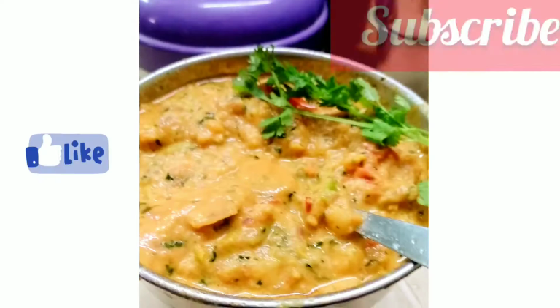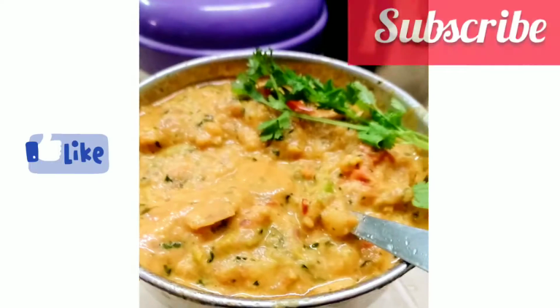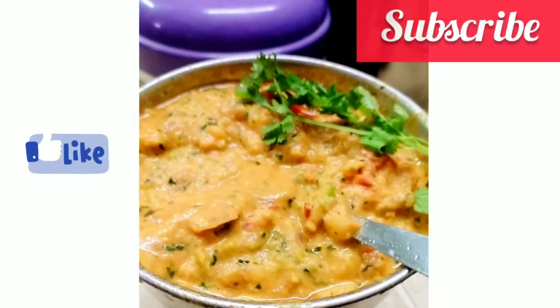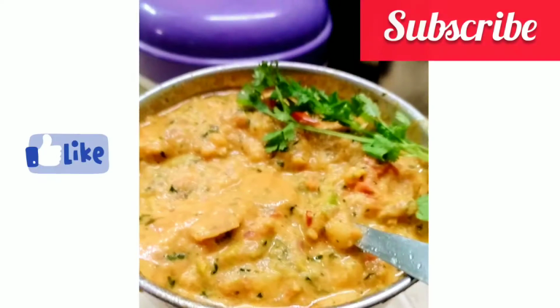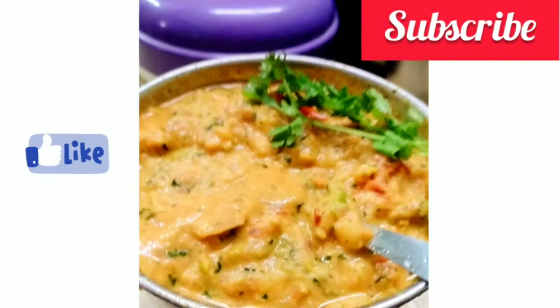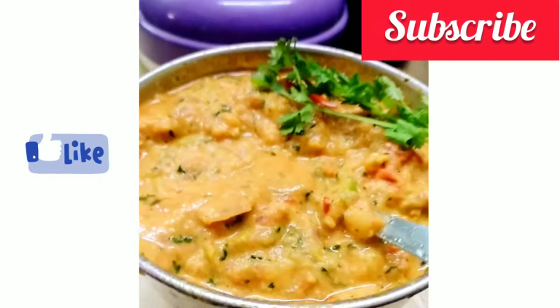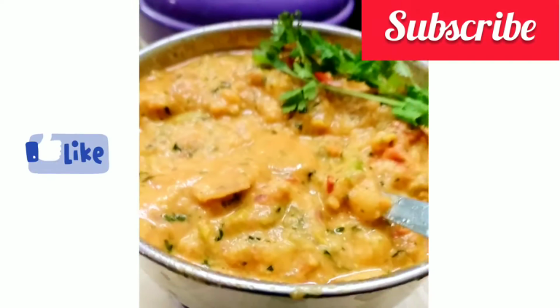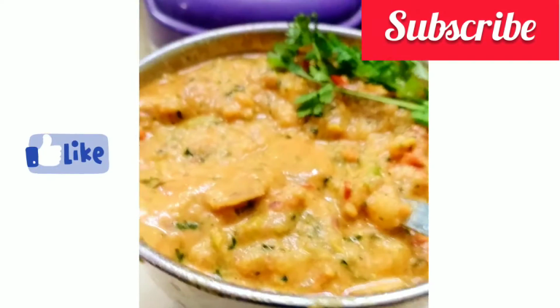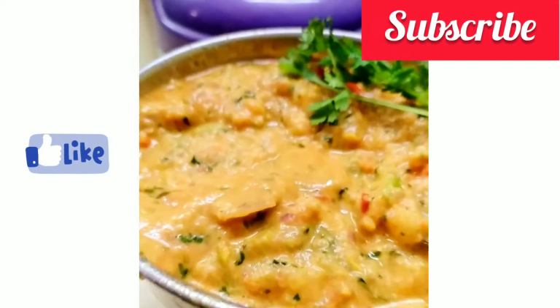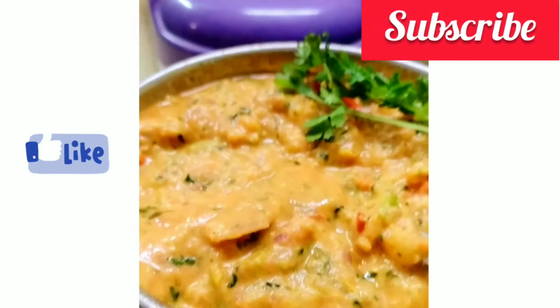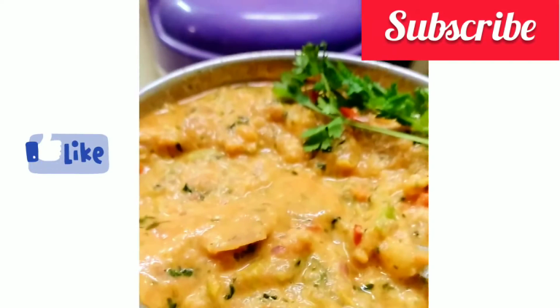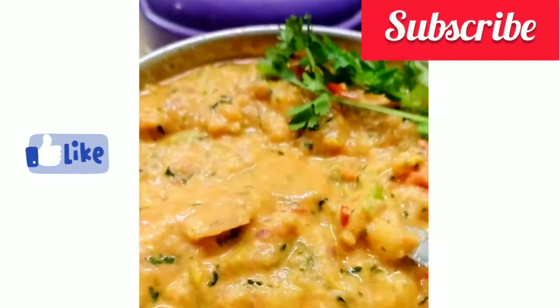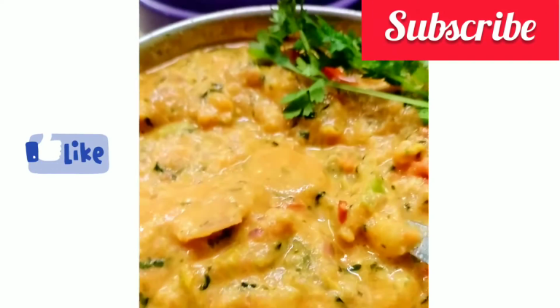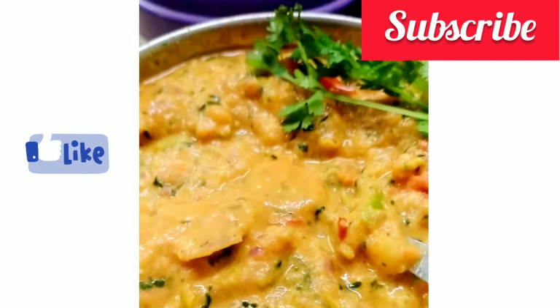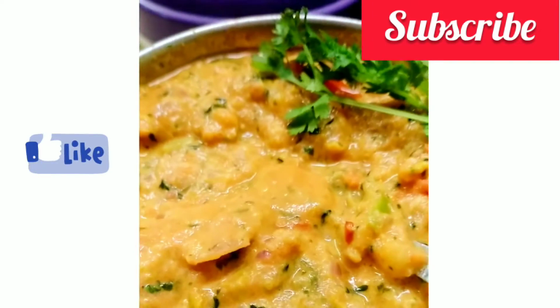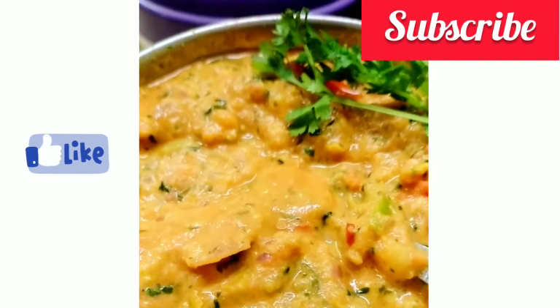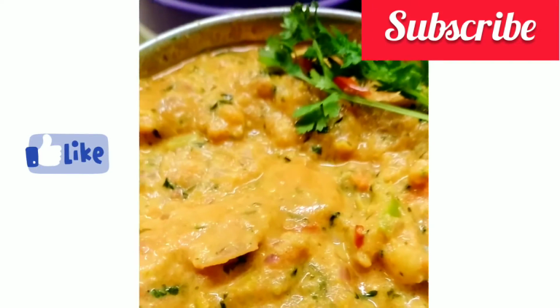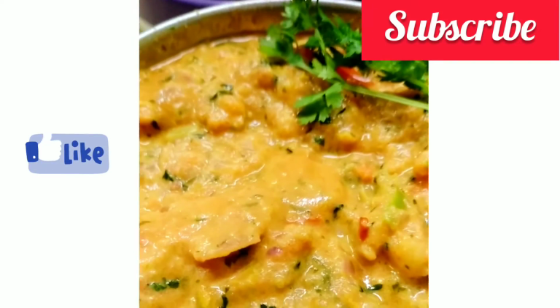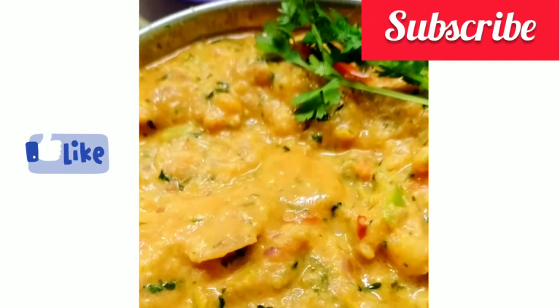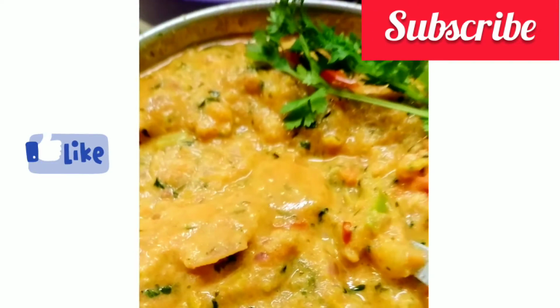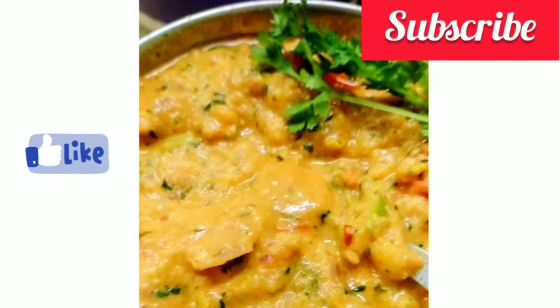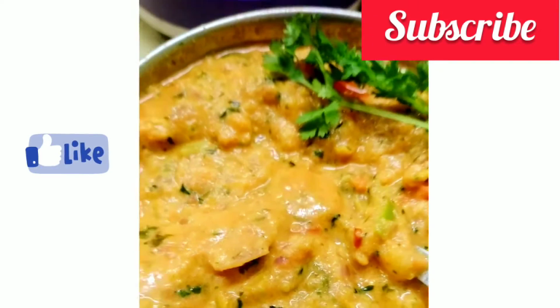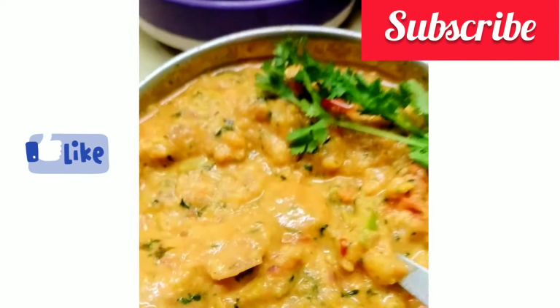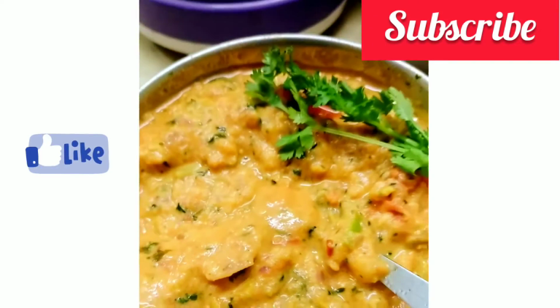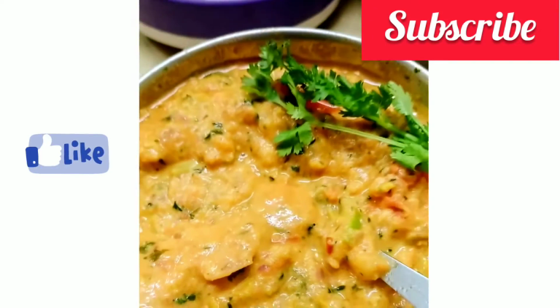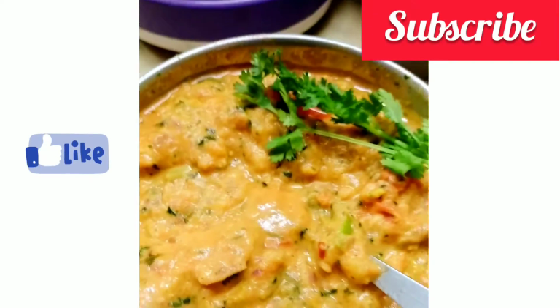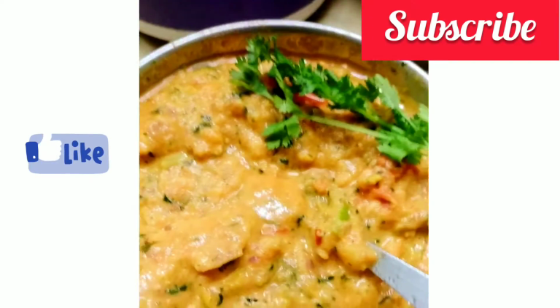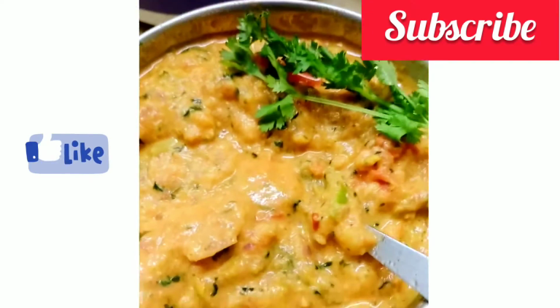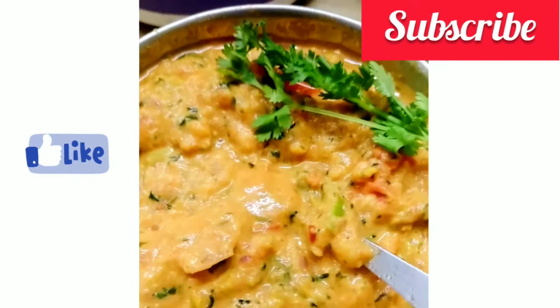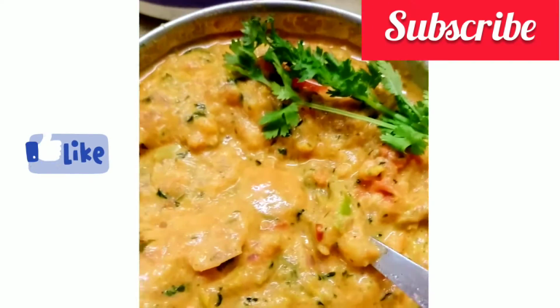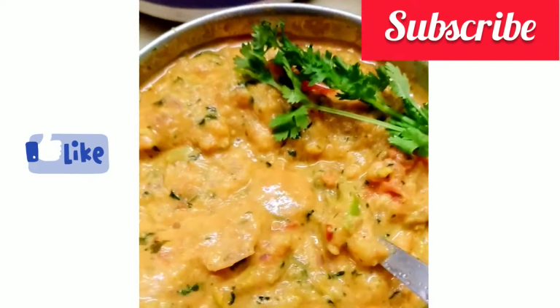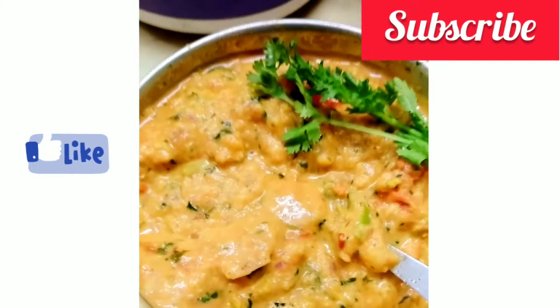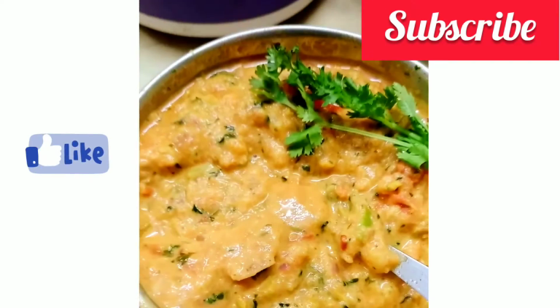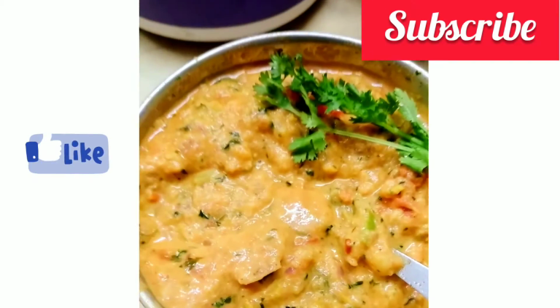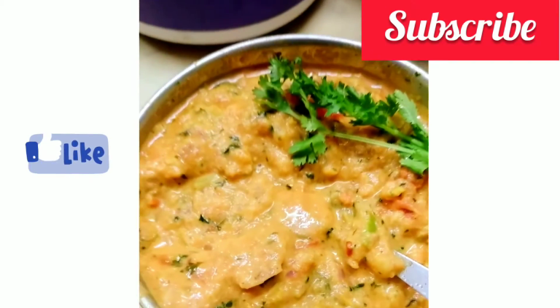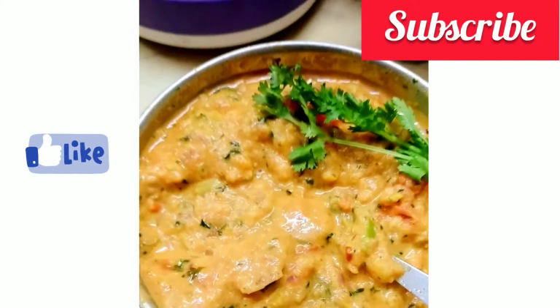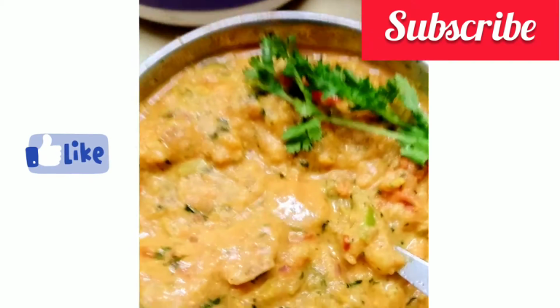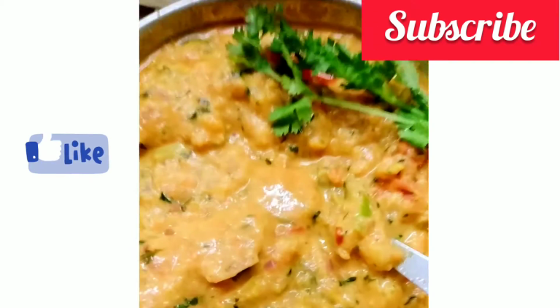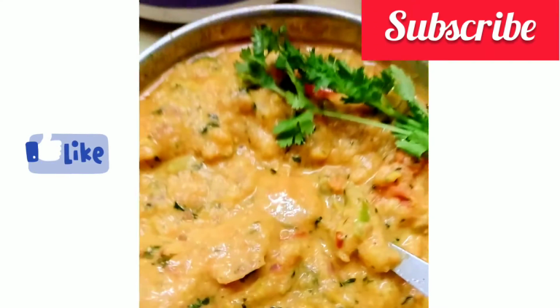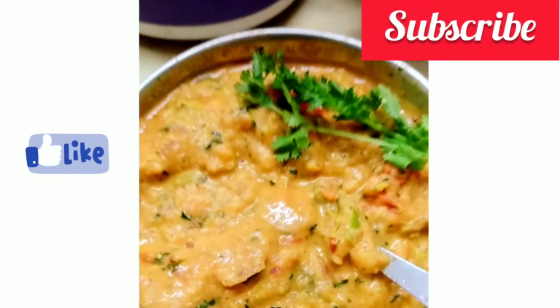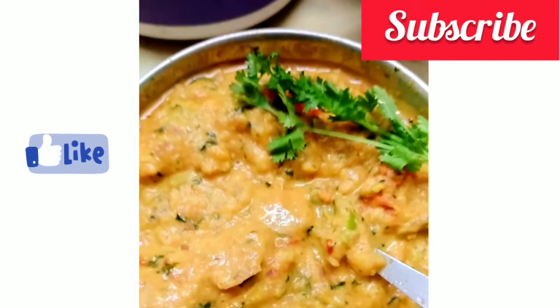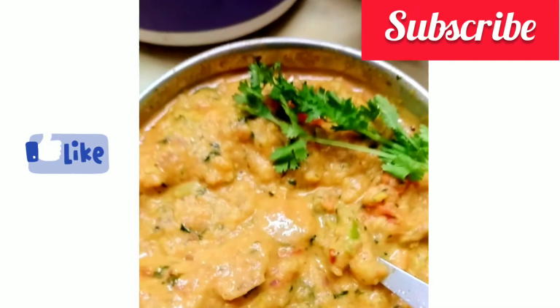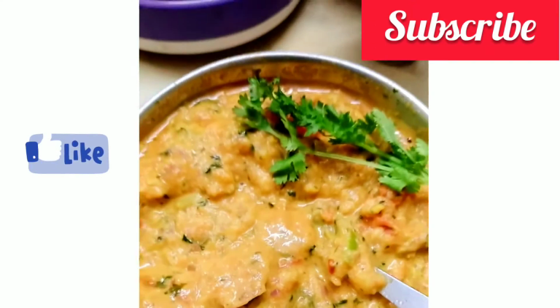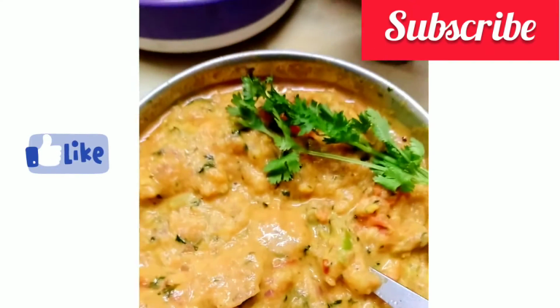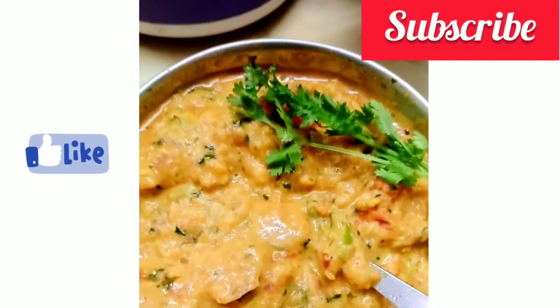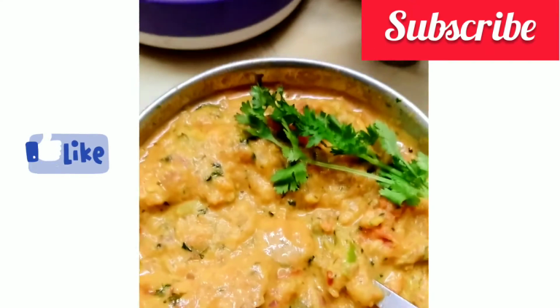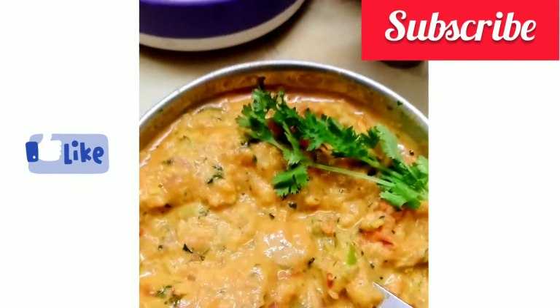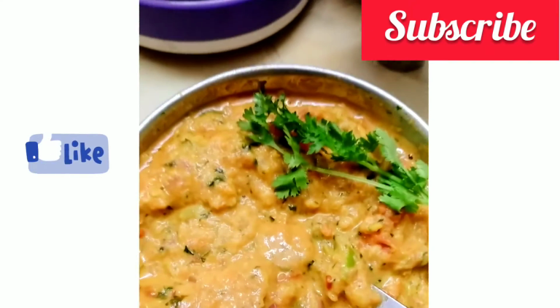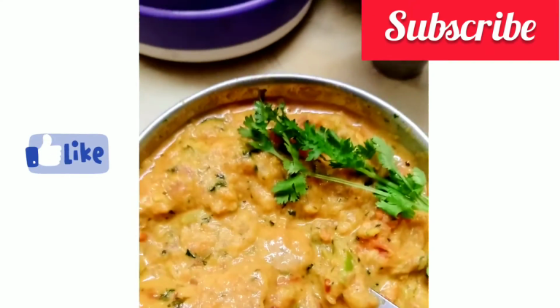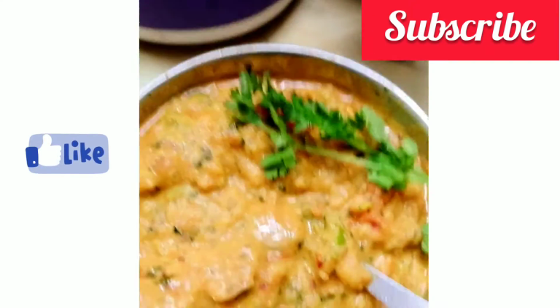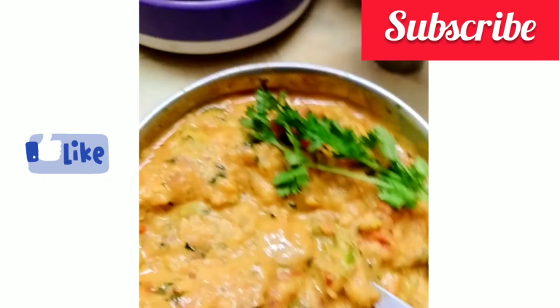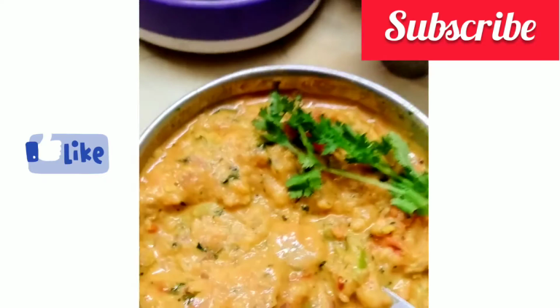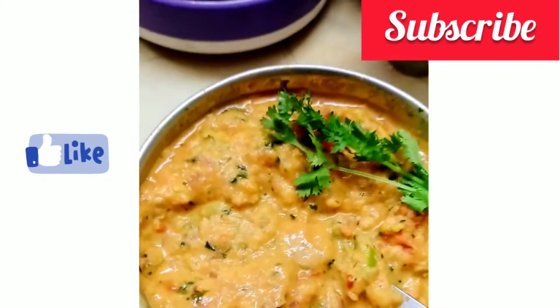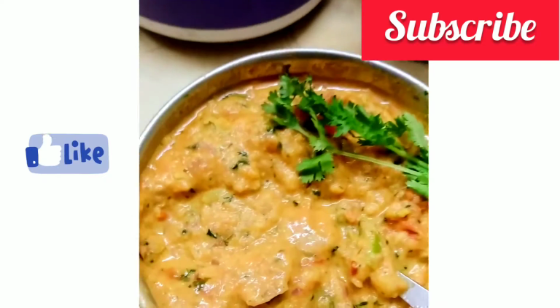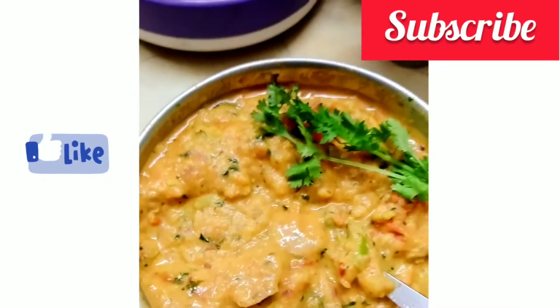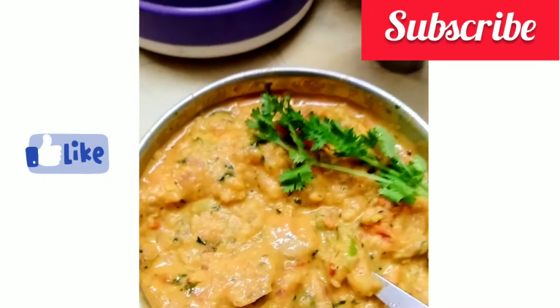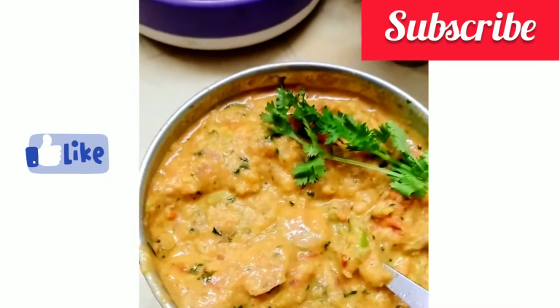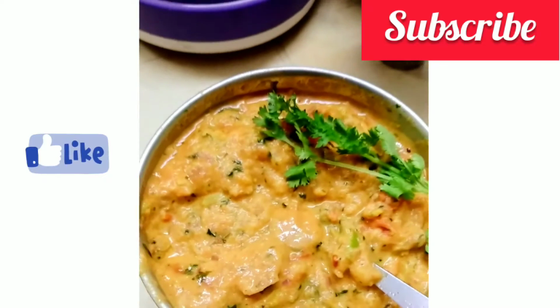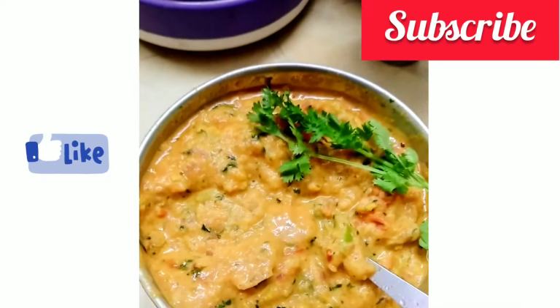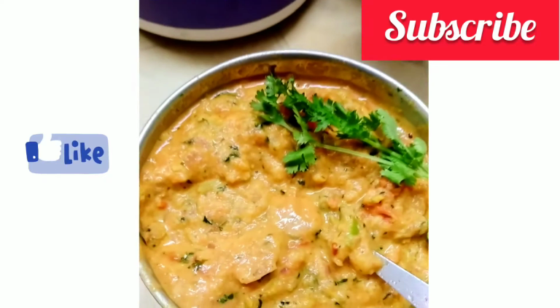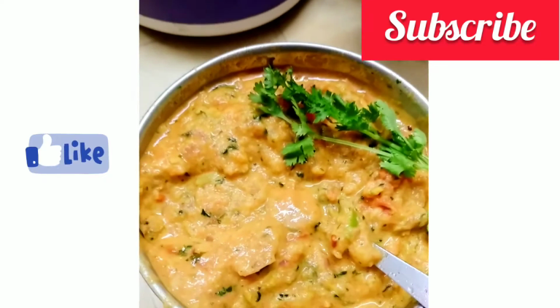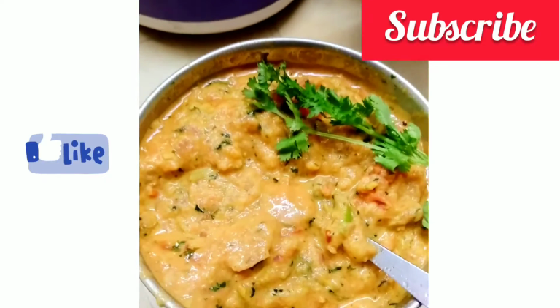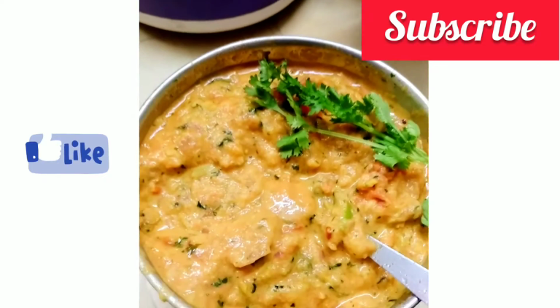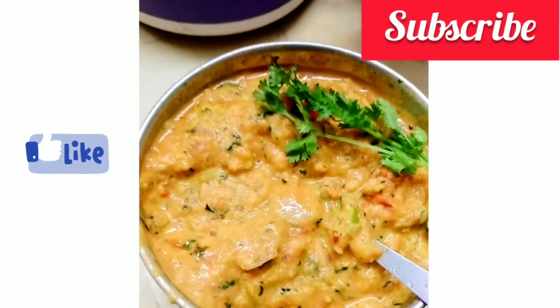Hi friends, welcome back to my channel, Lasha Logs. I am going to show you my favorite recipe today.